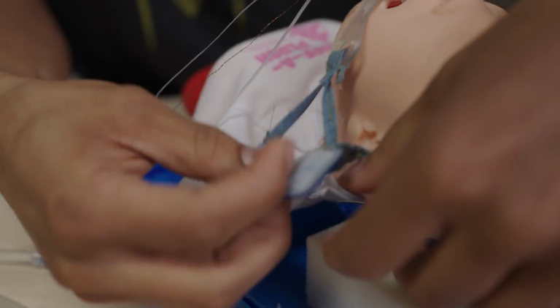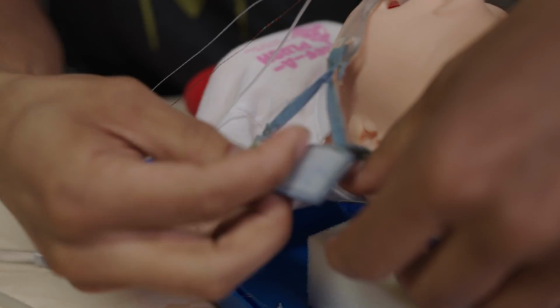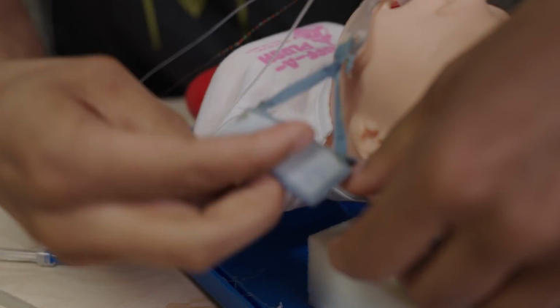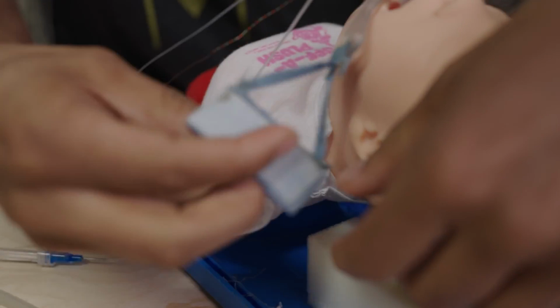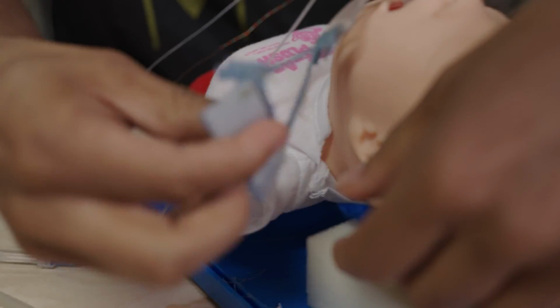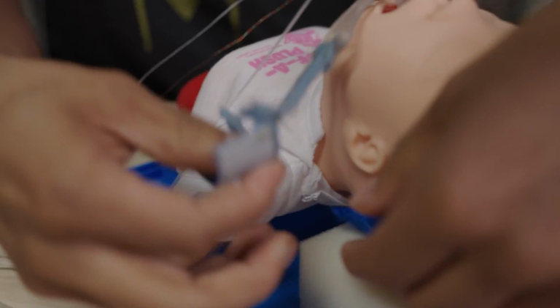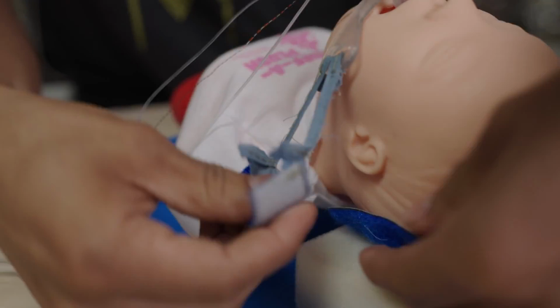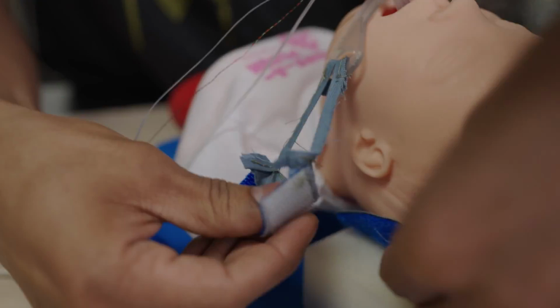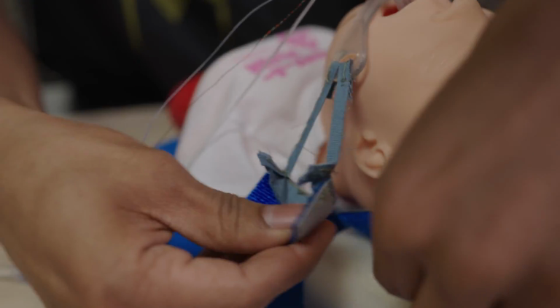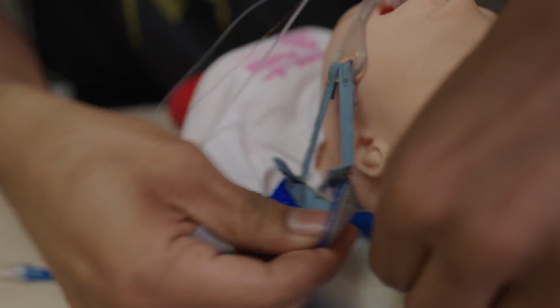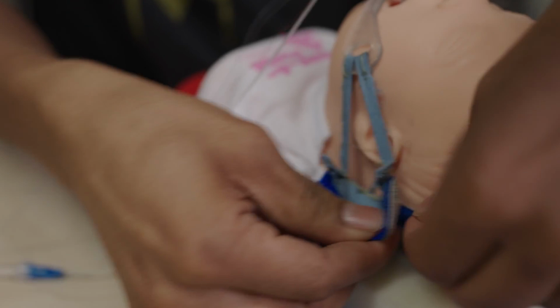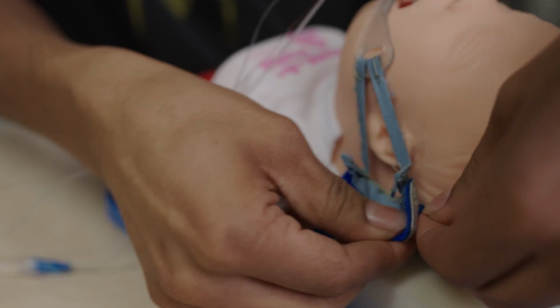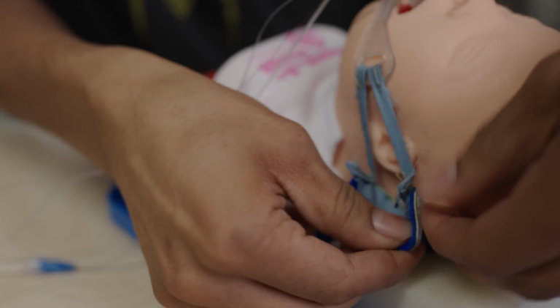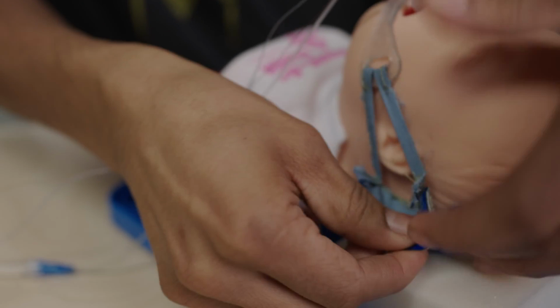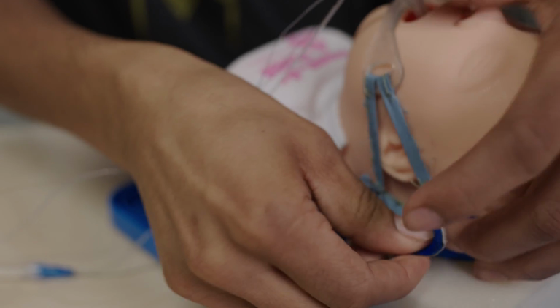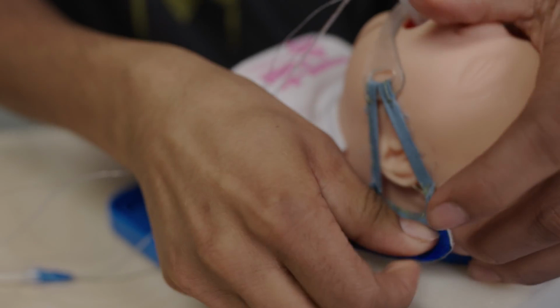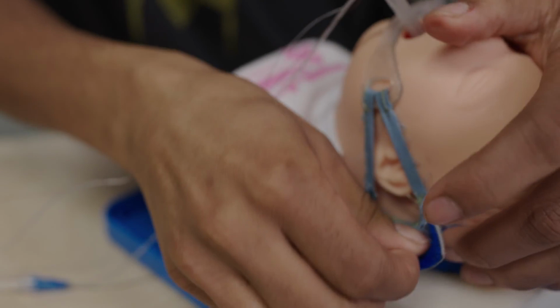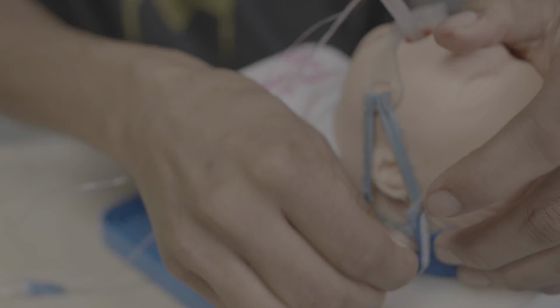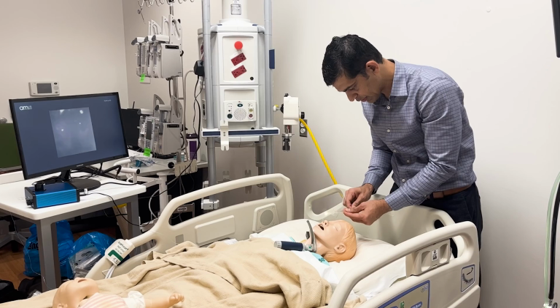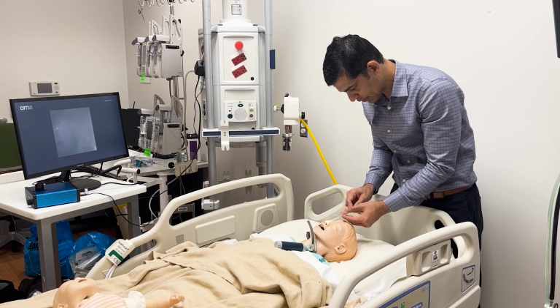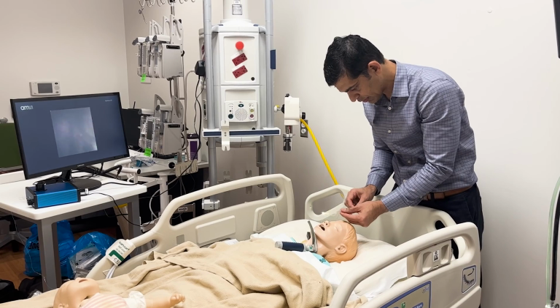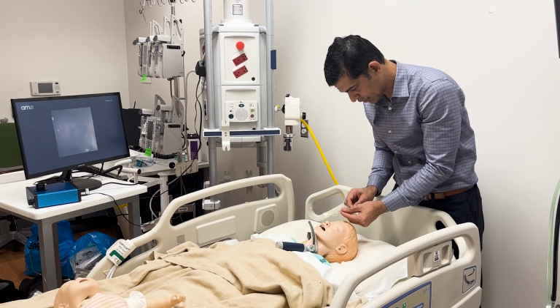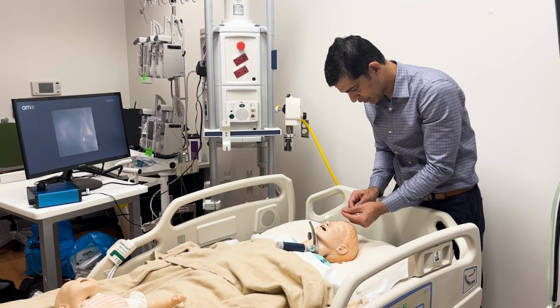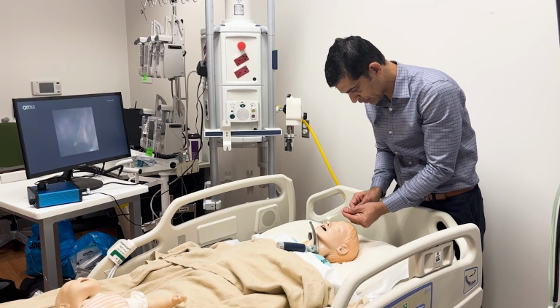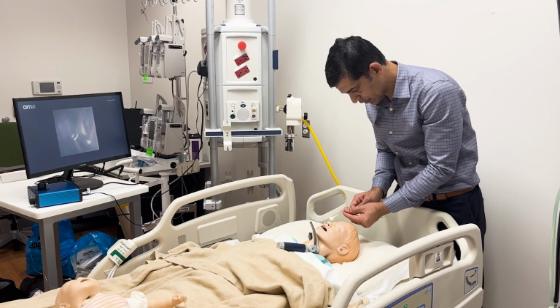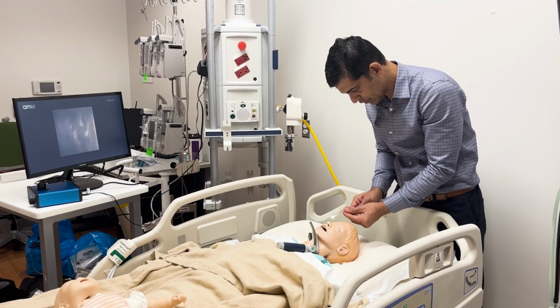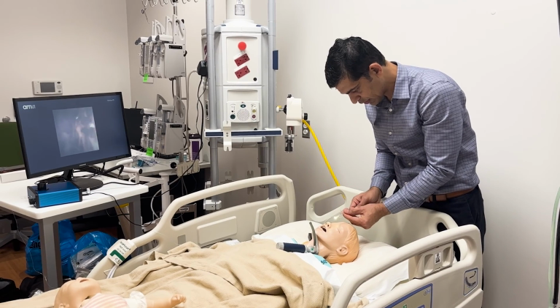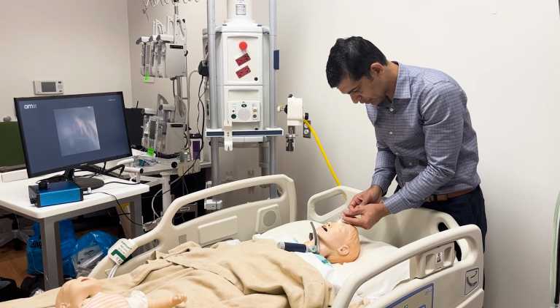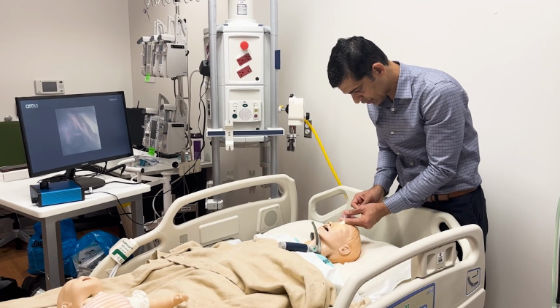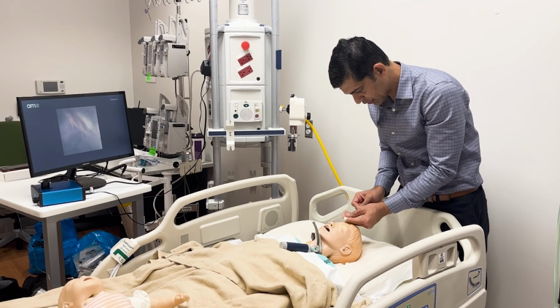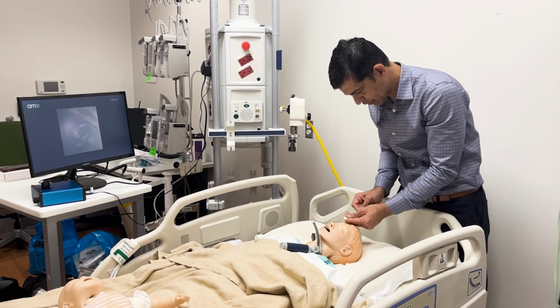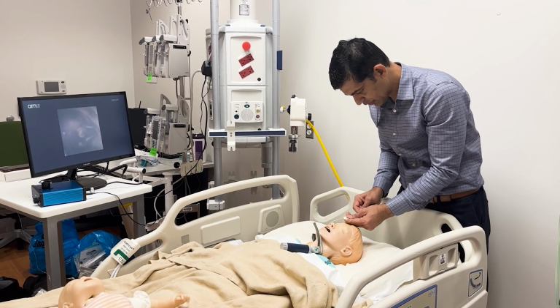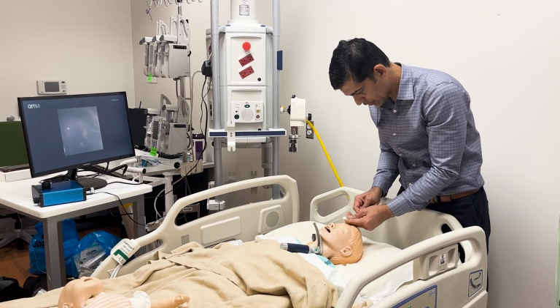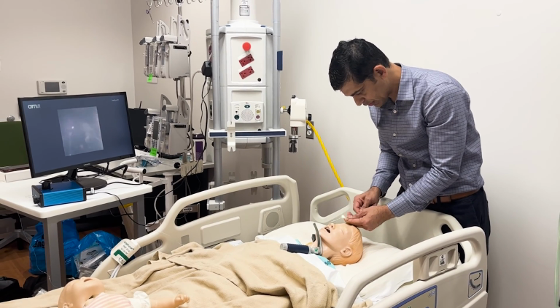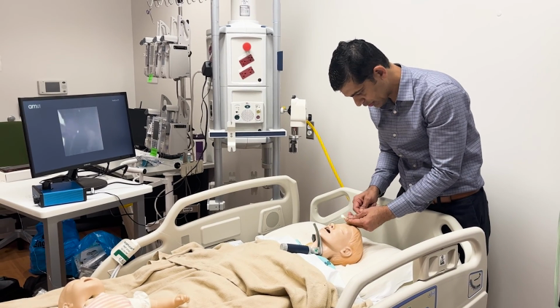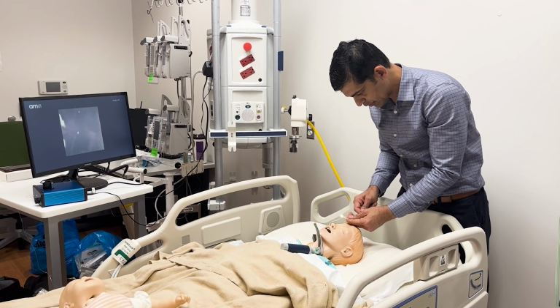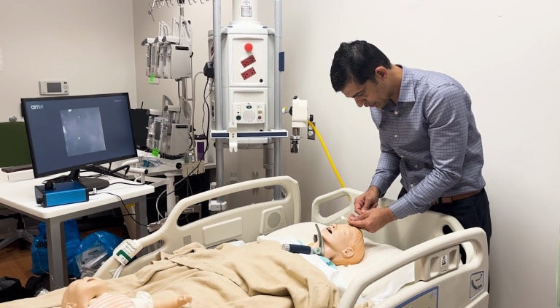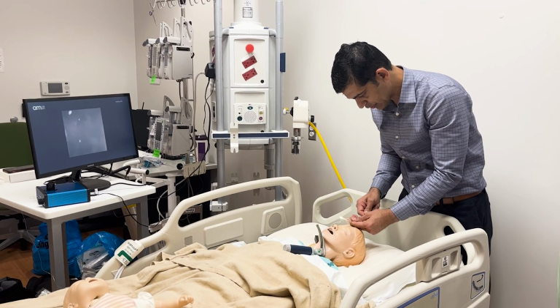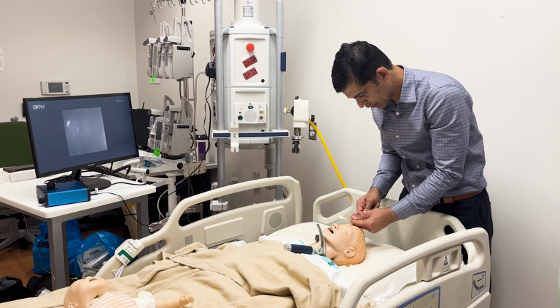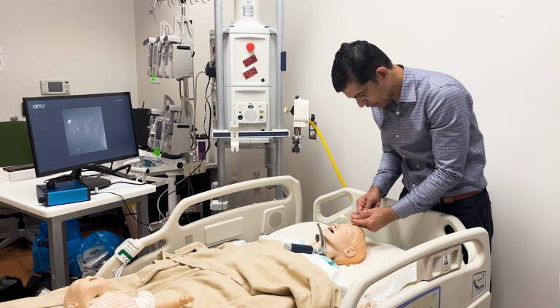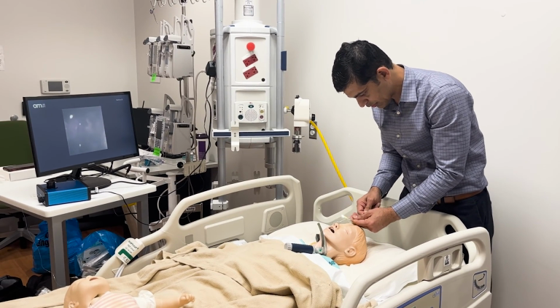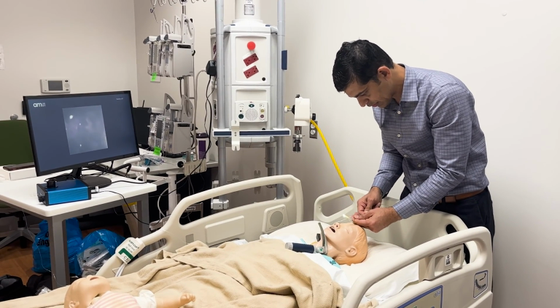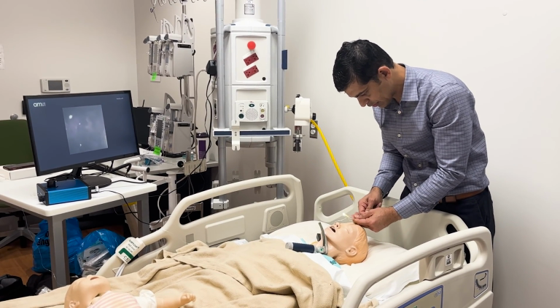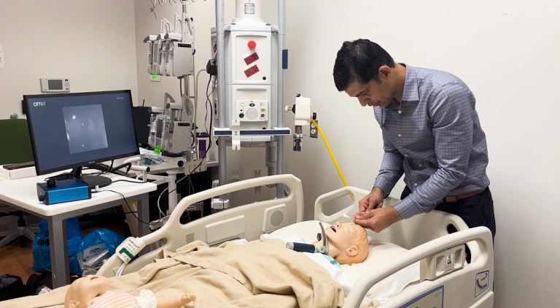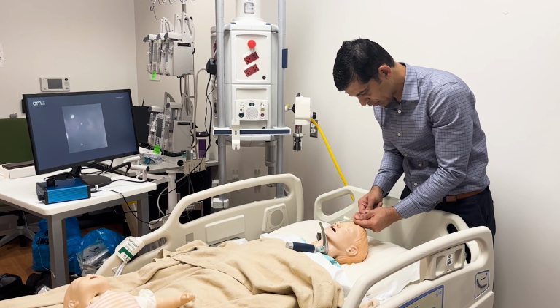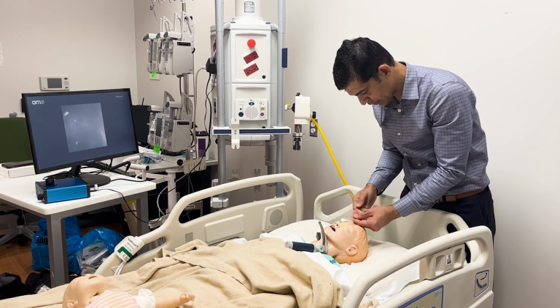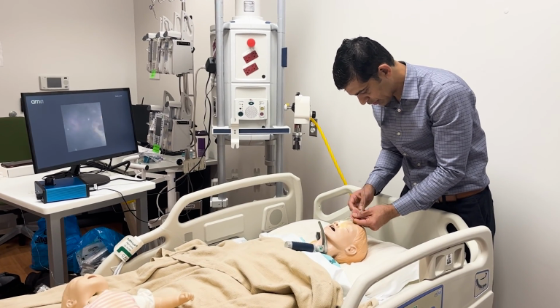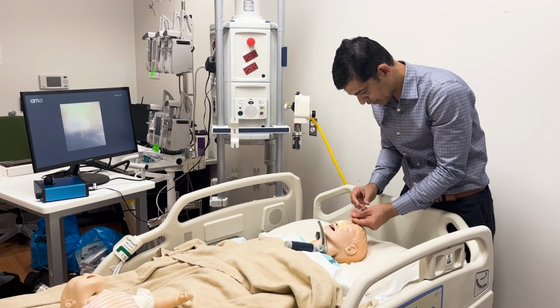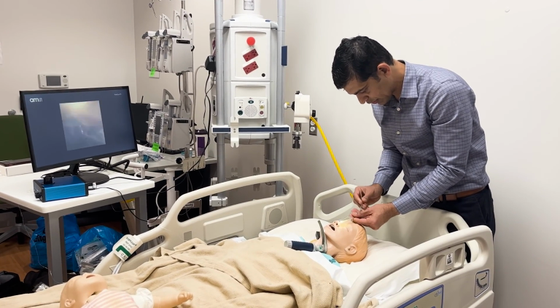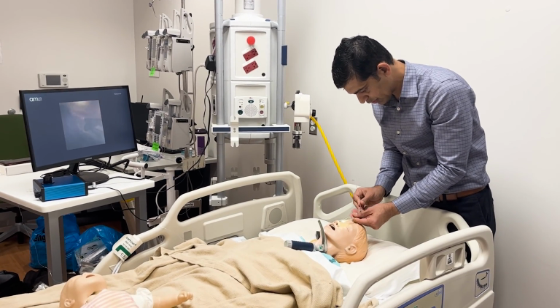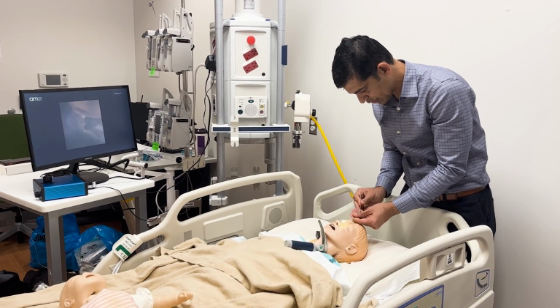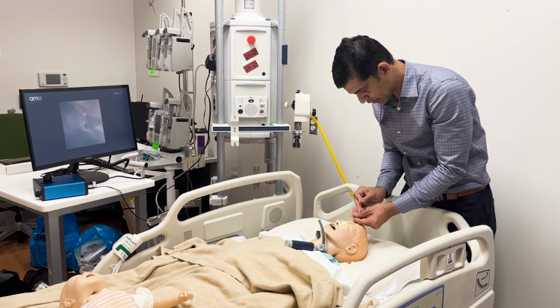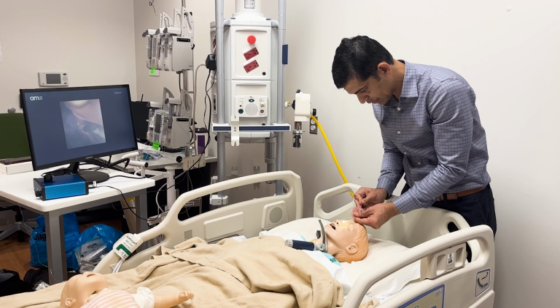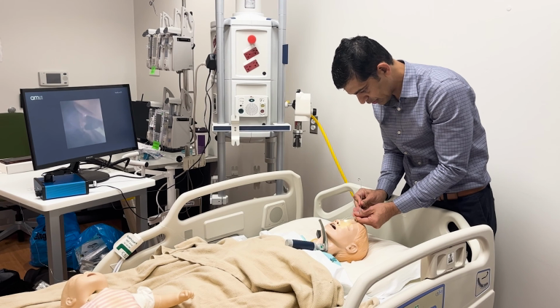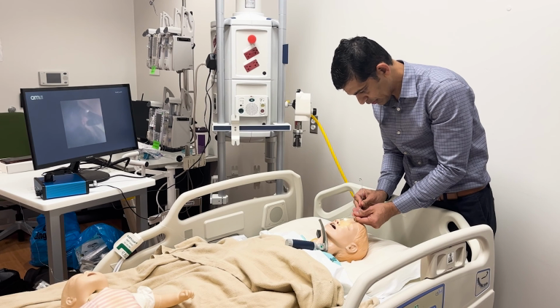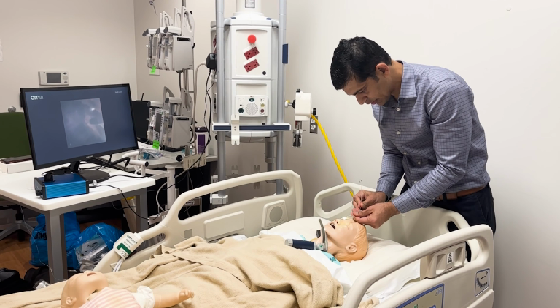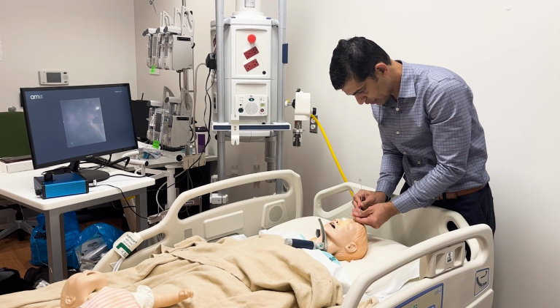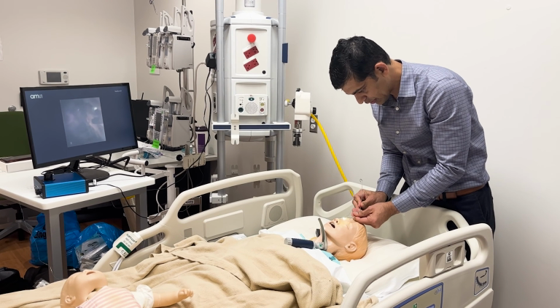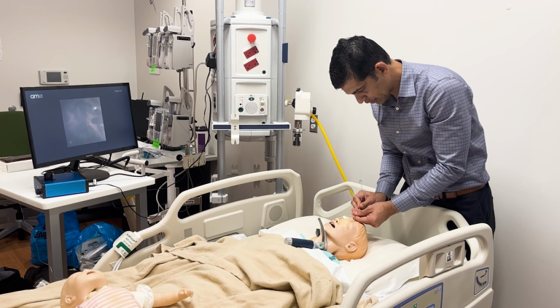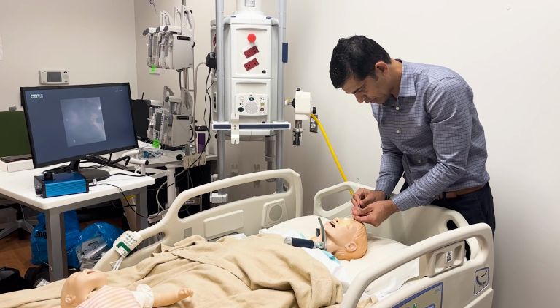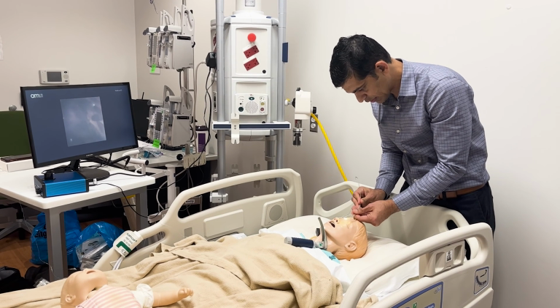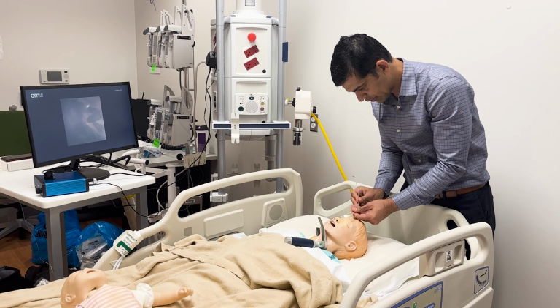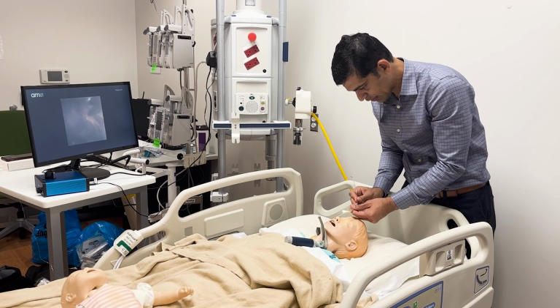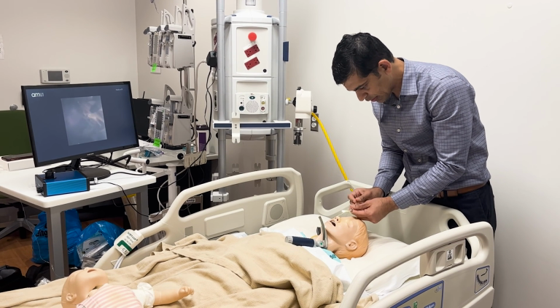The fact that we've got better attachment, better visualization, and it's an overall package that we're producing — combining solving the intubation placement problem with the securing mechanism — makes it a great project.